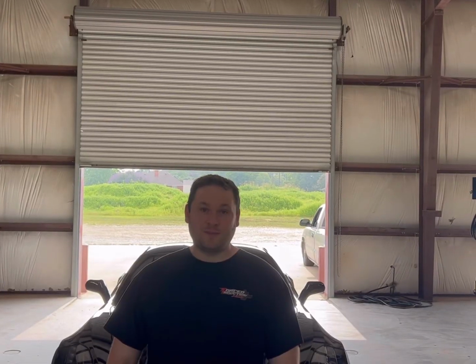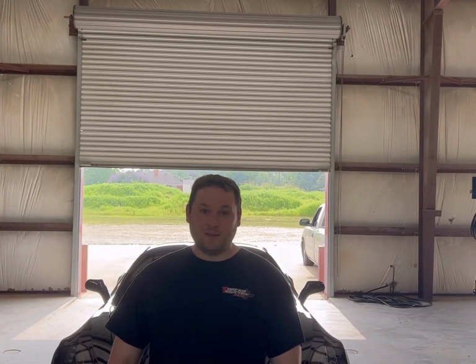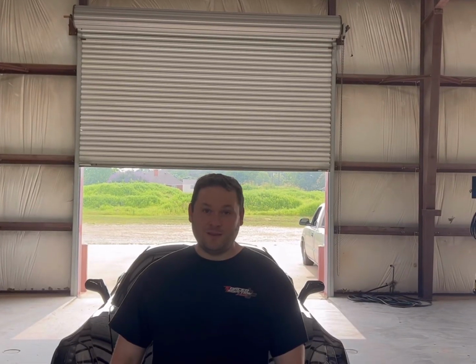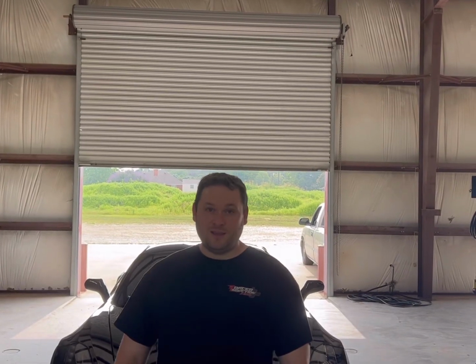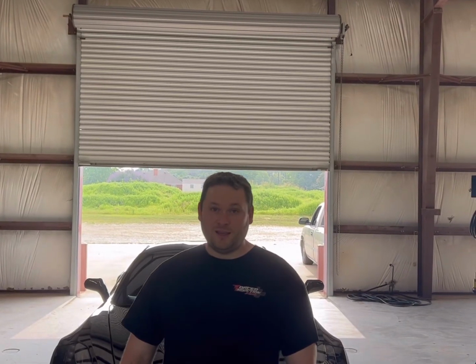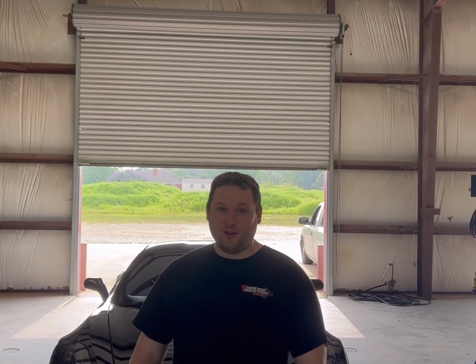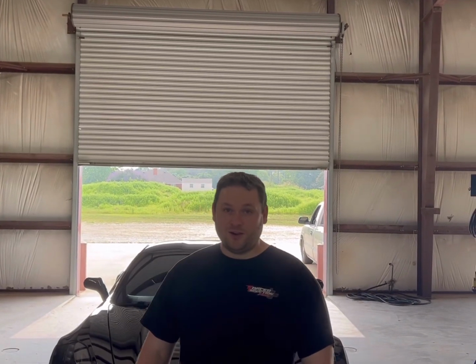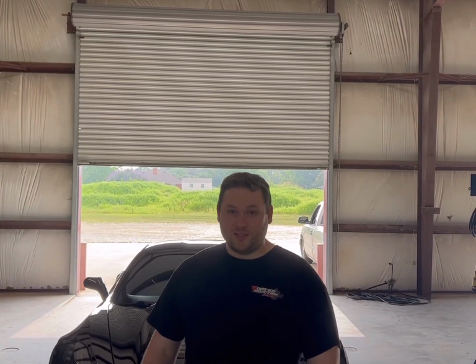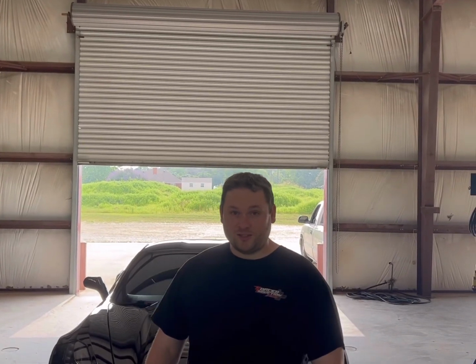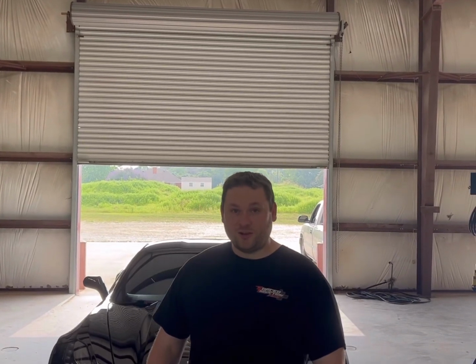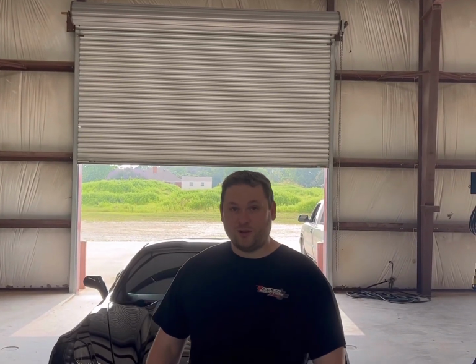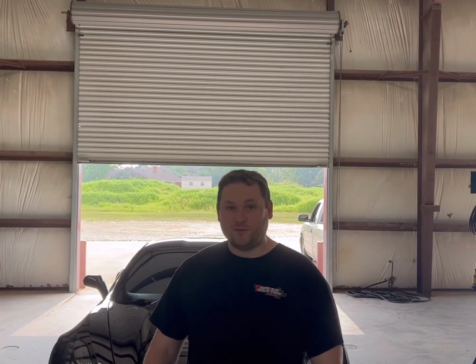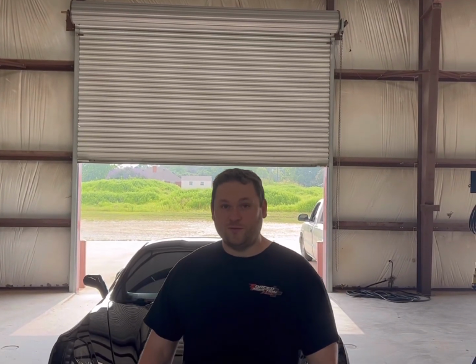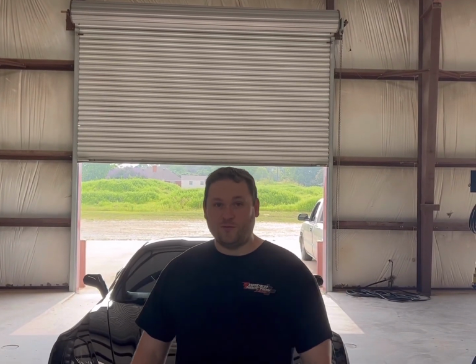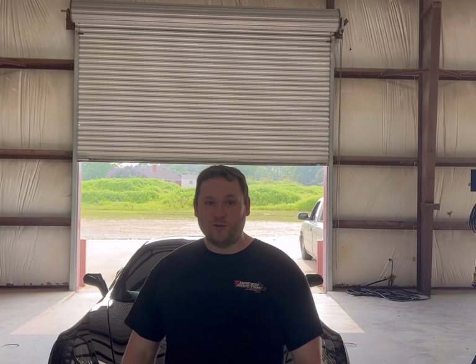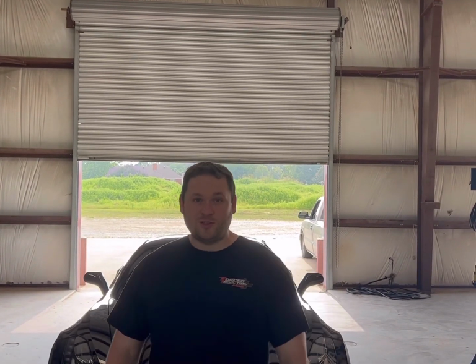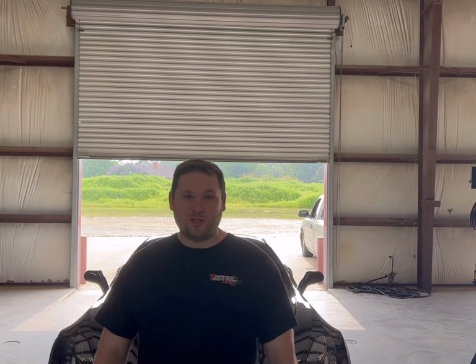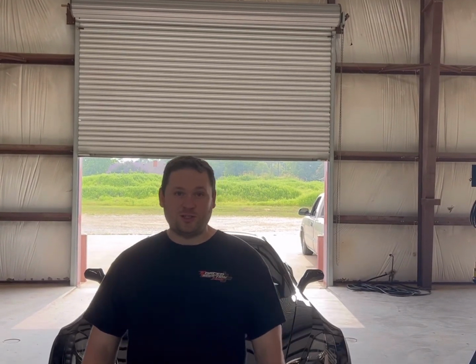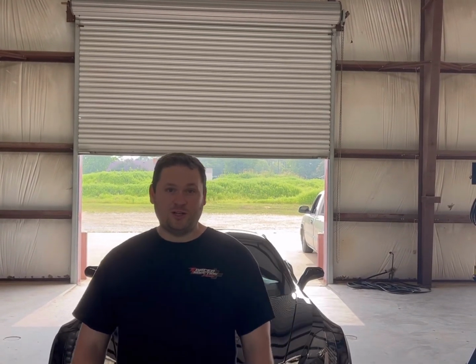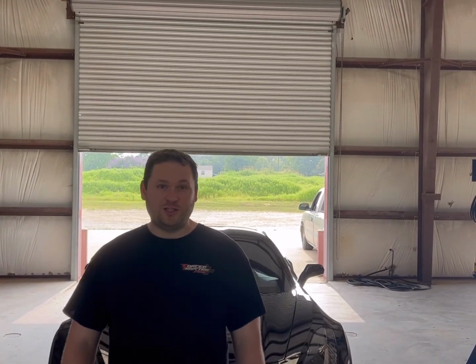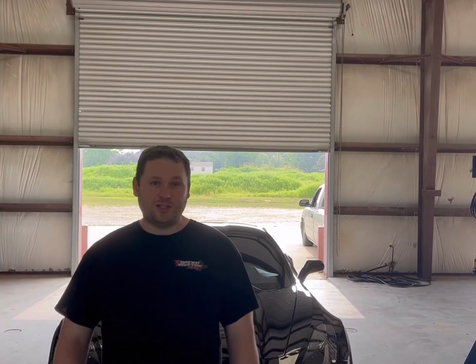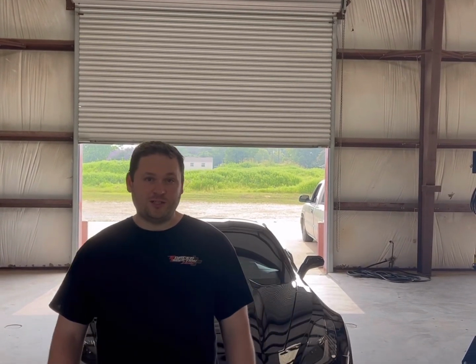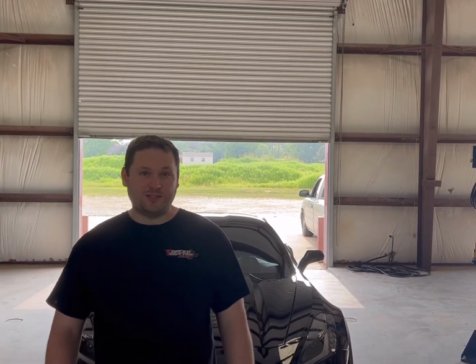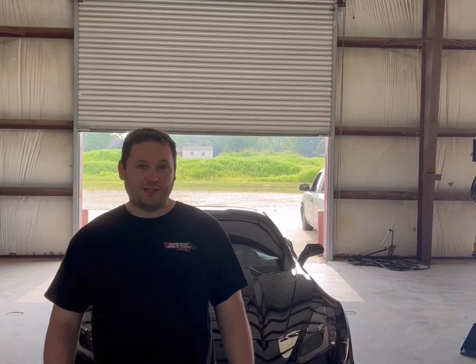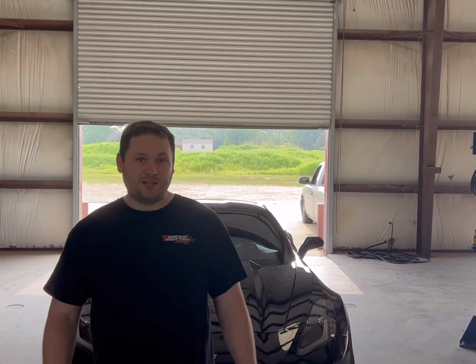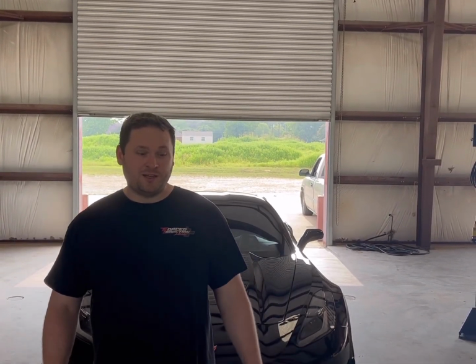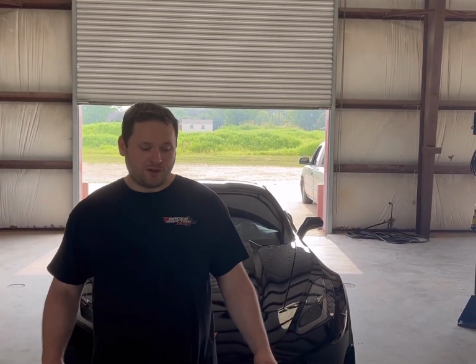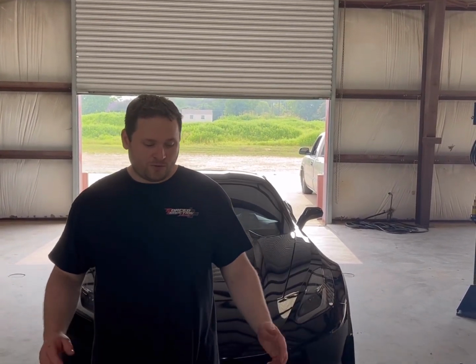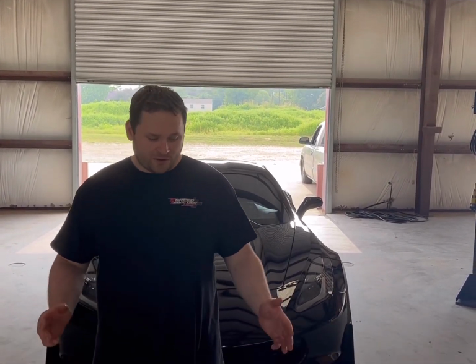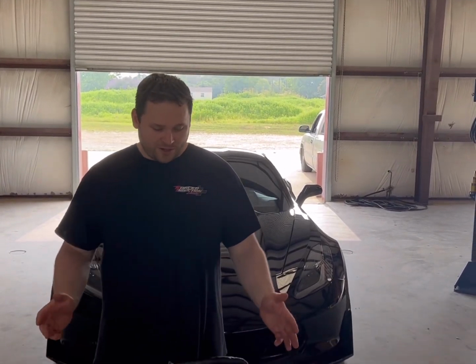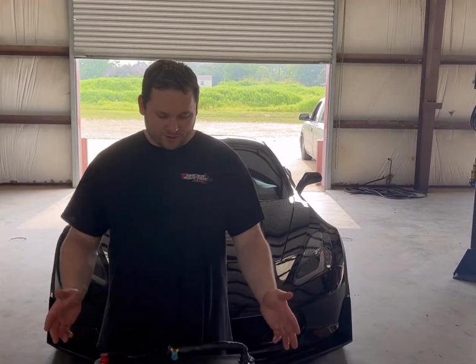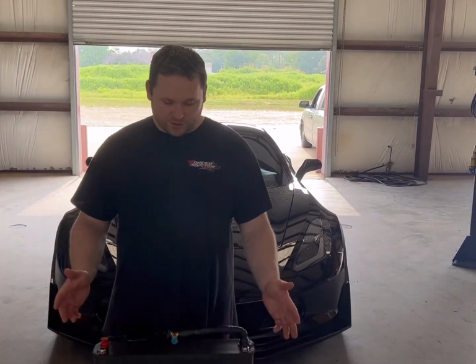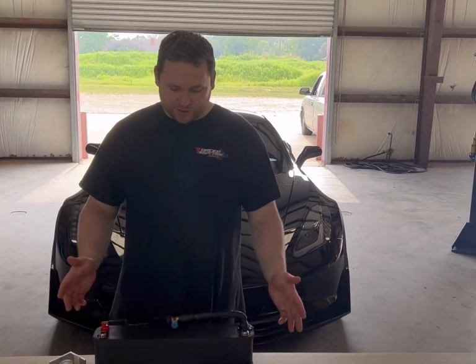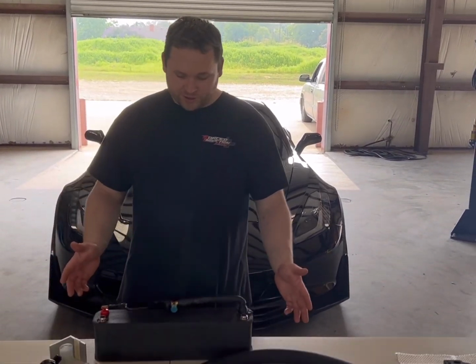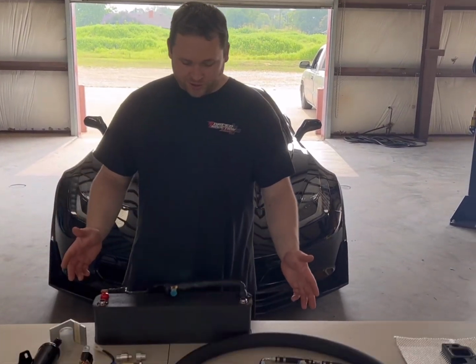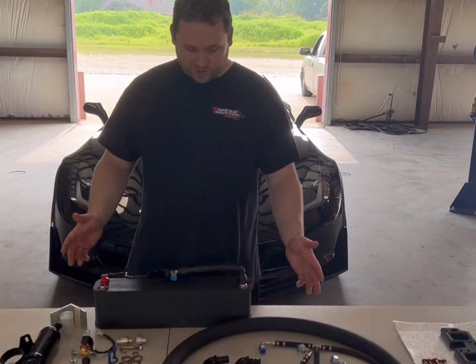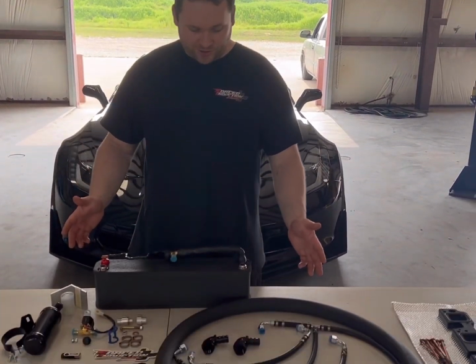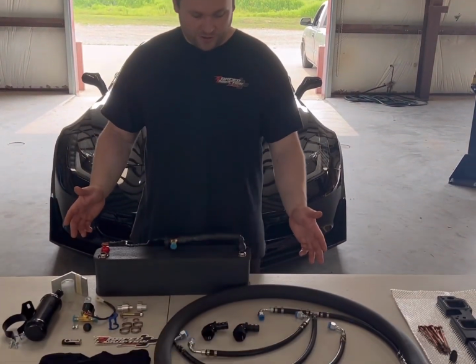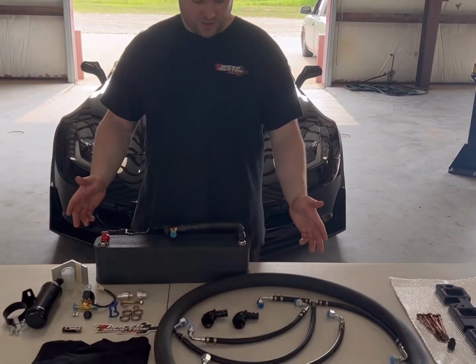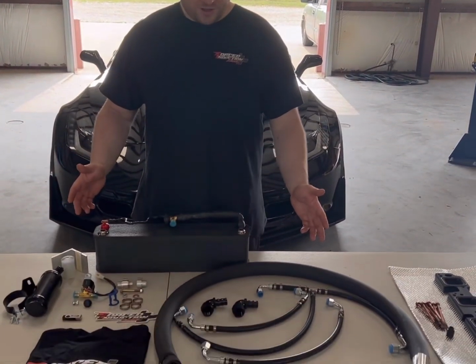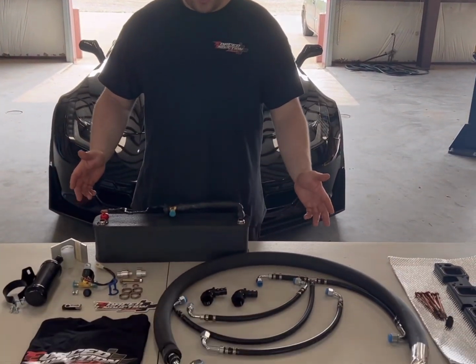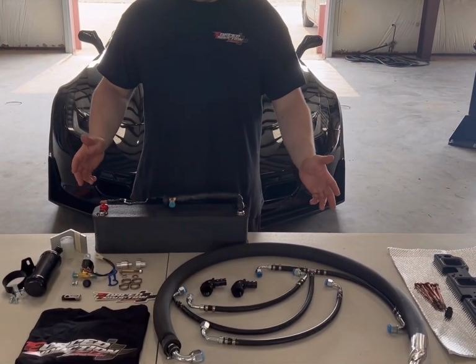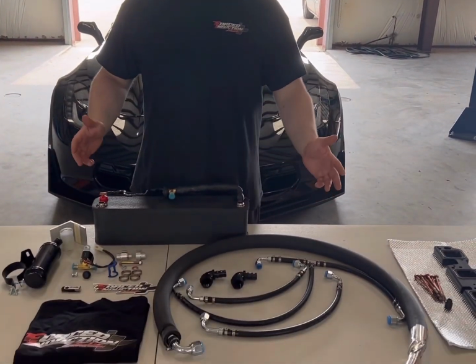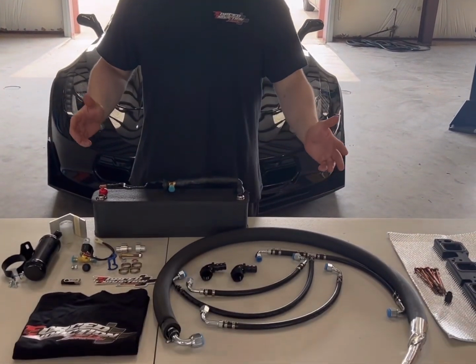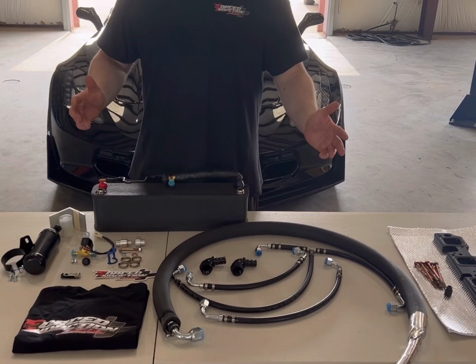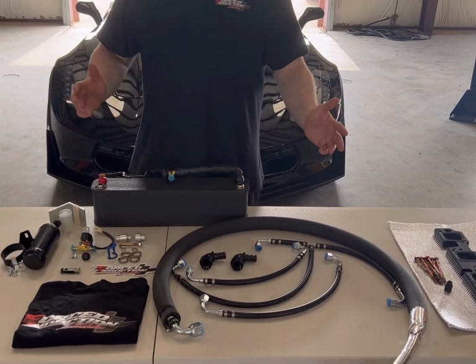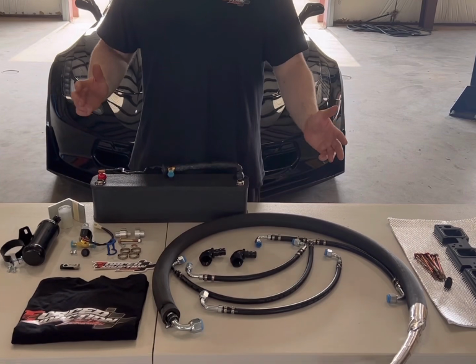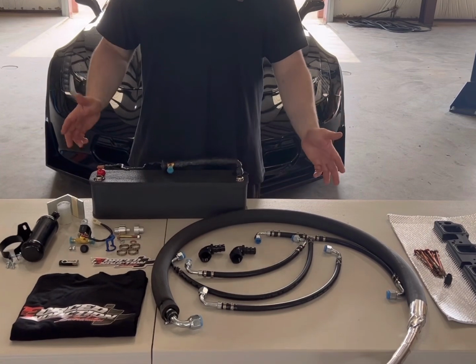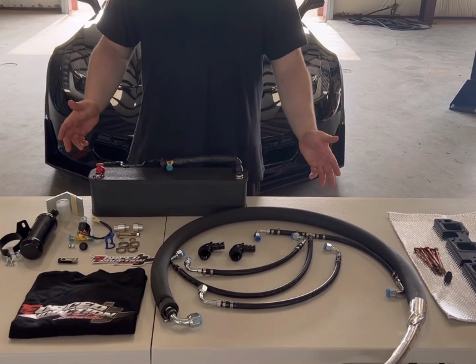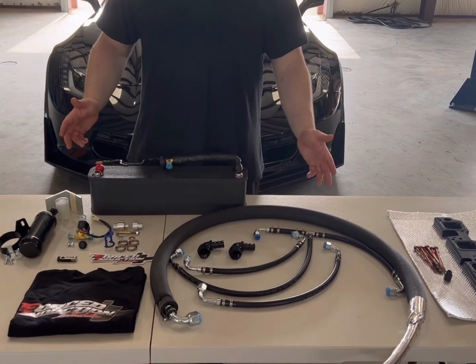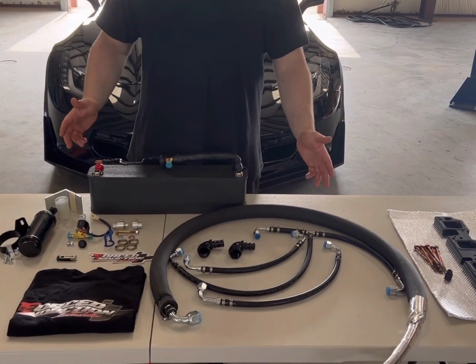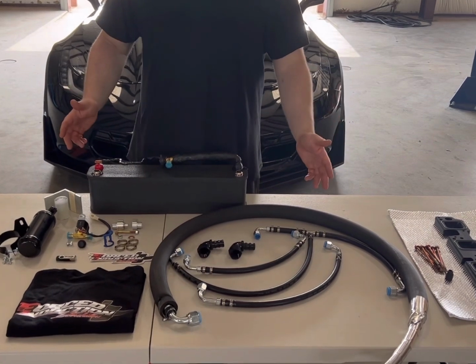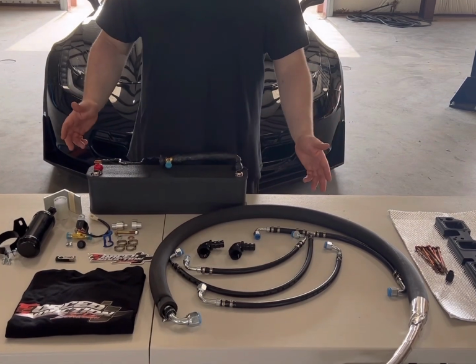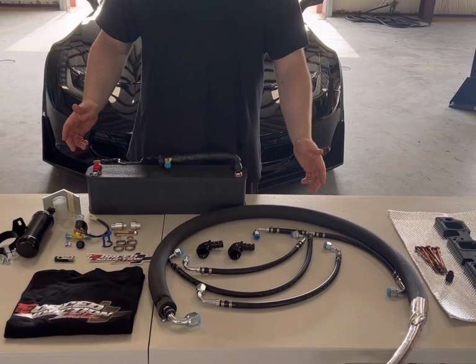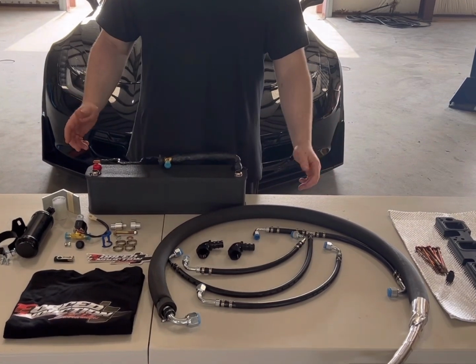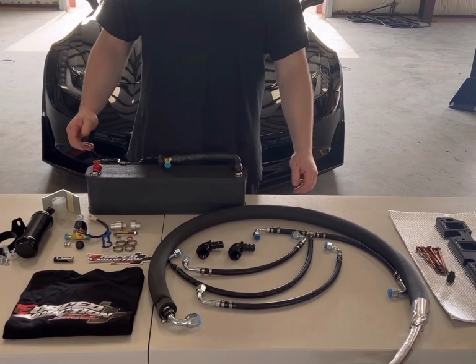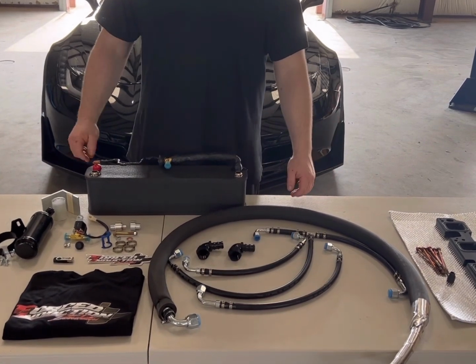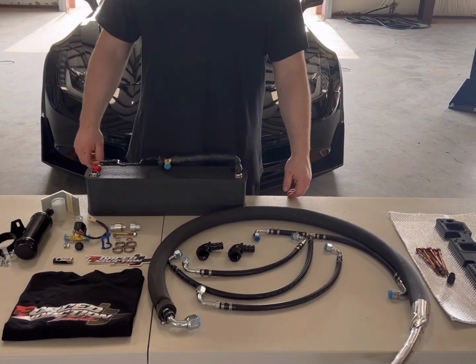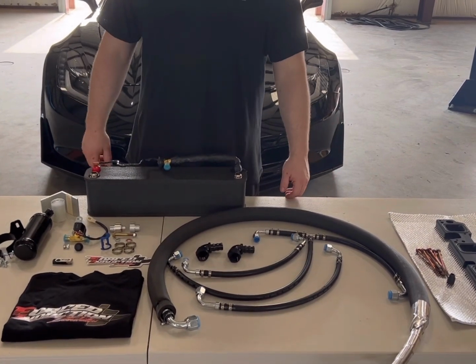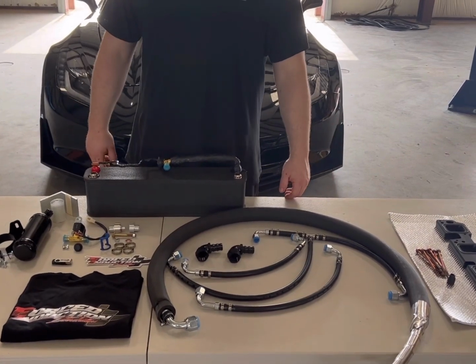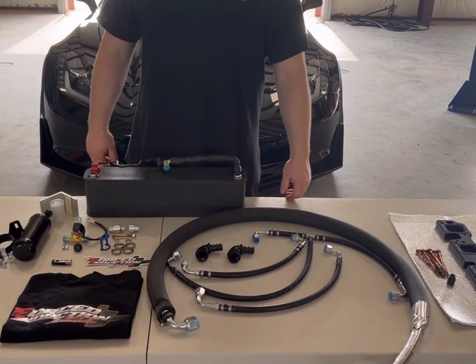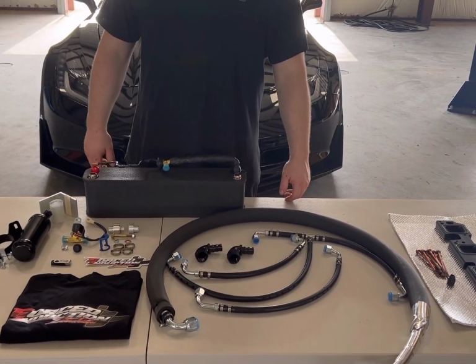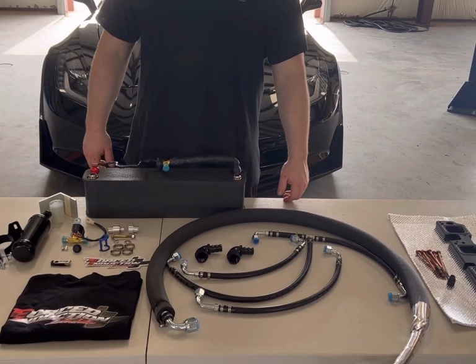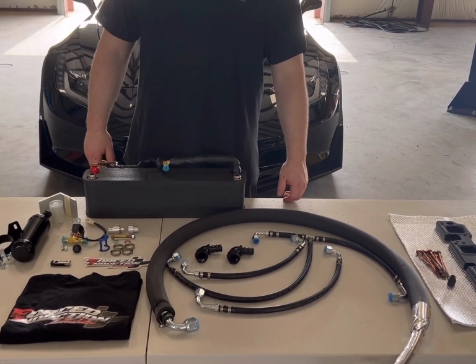Hey guys, Kirk from Force Induction Energillas here. I want to introduce you to our C7 Plug and Play kit.